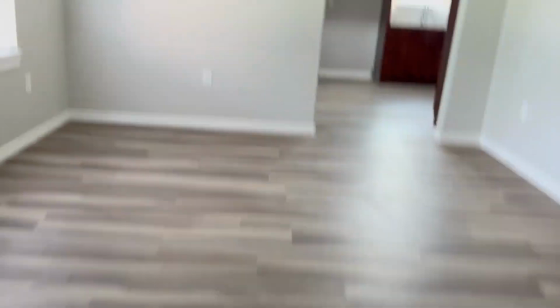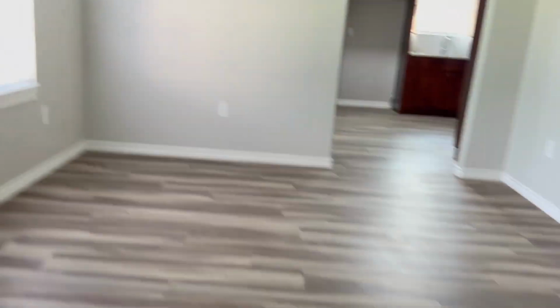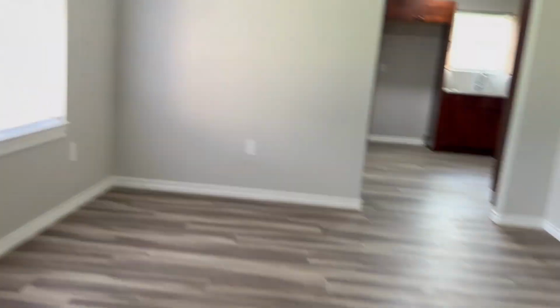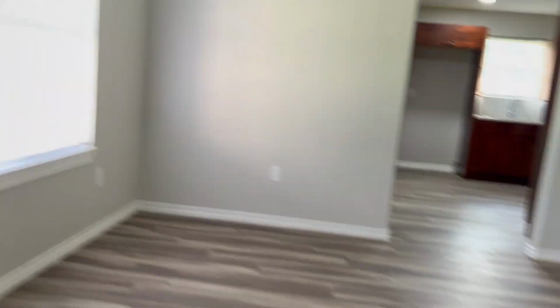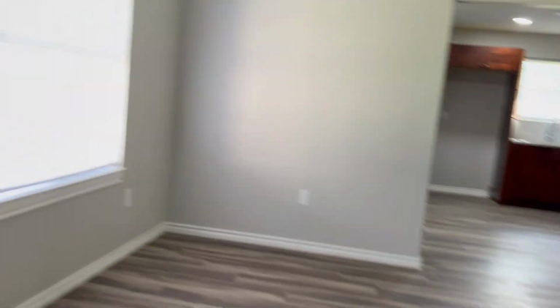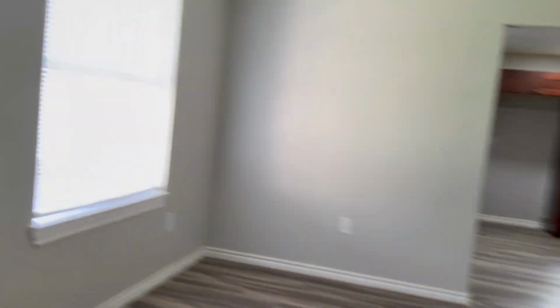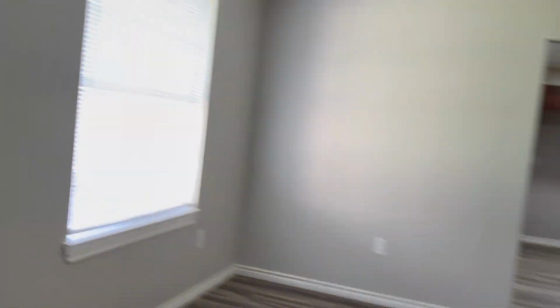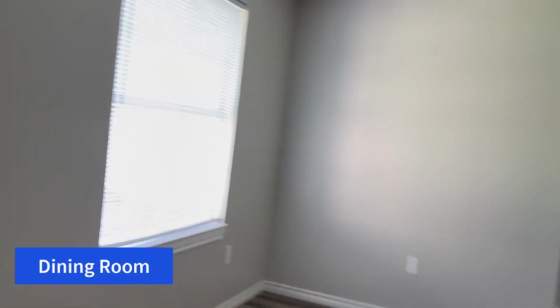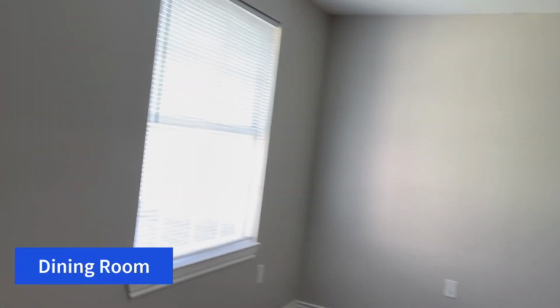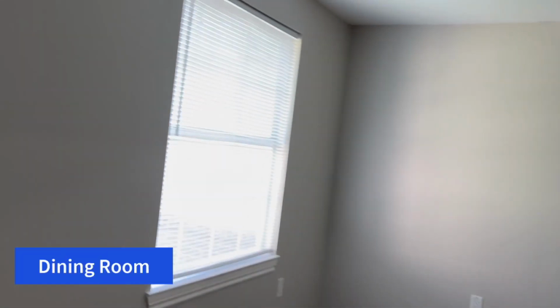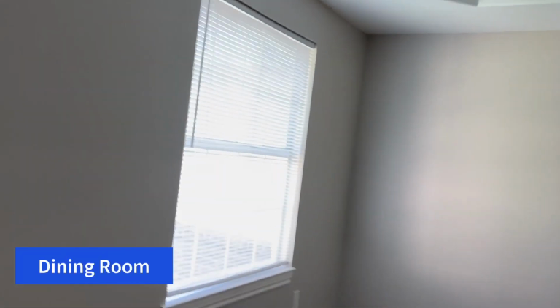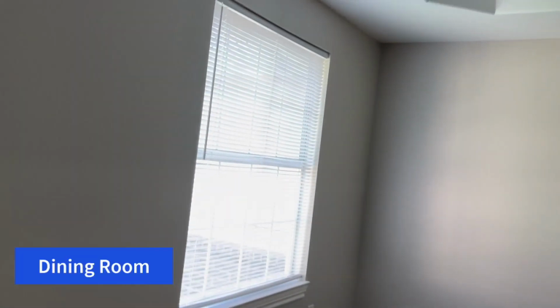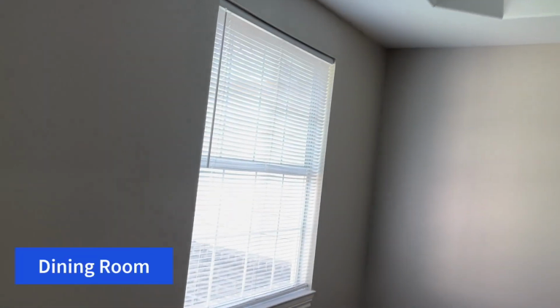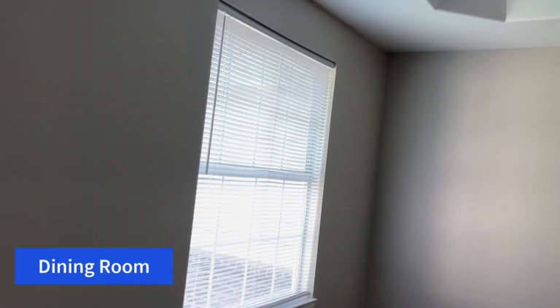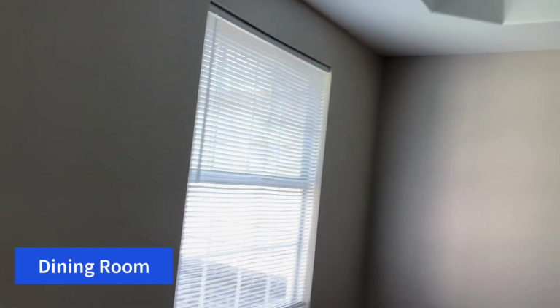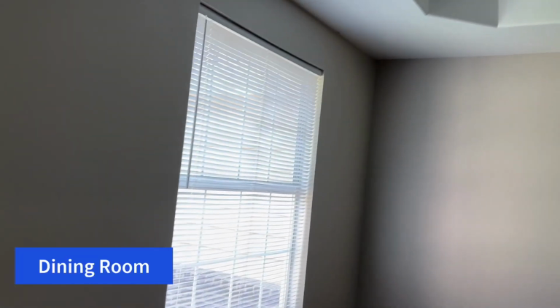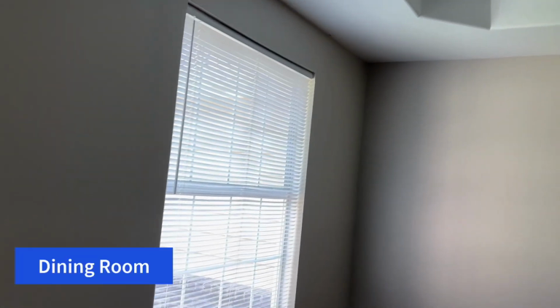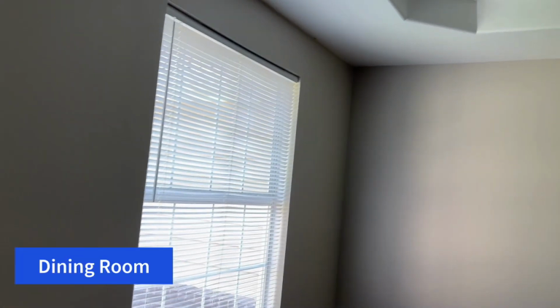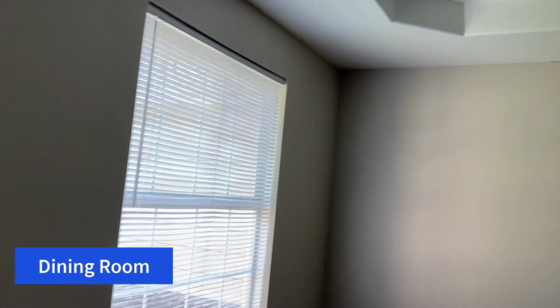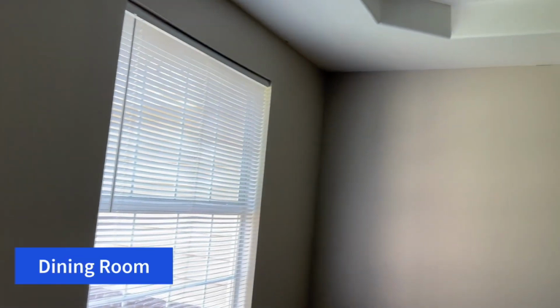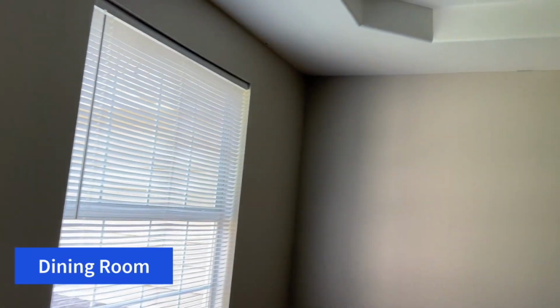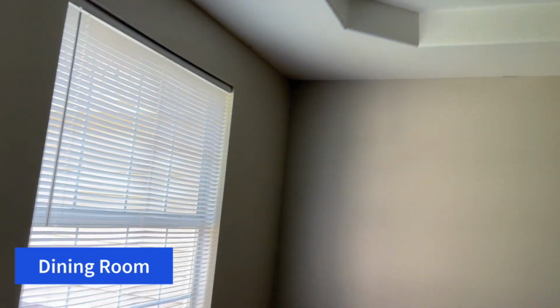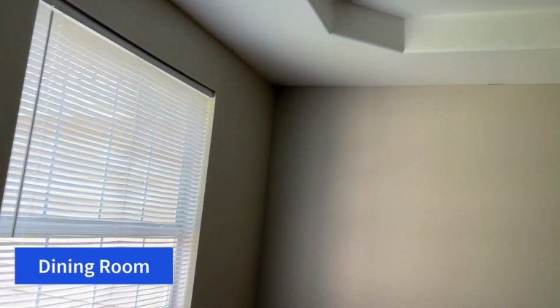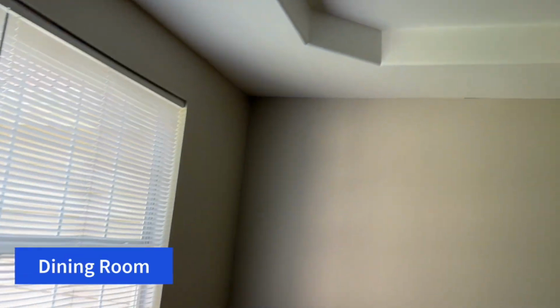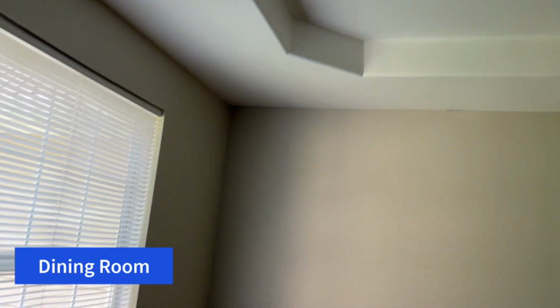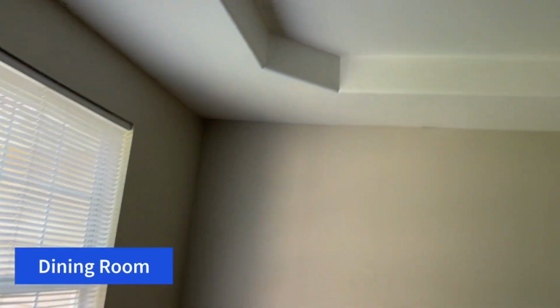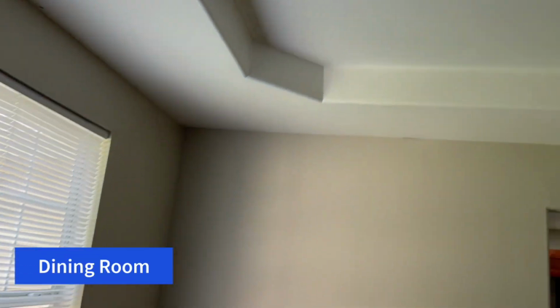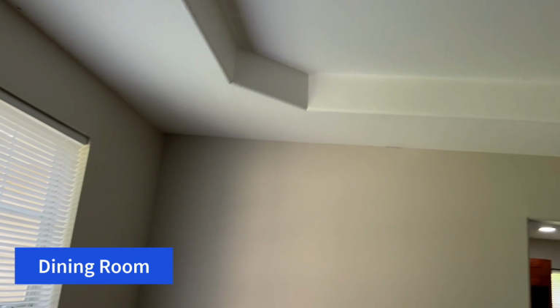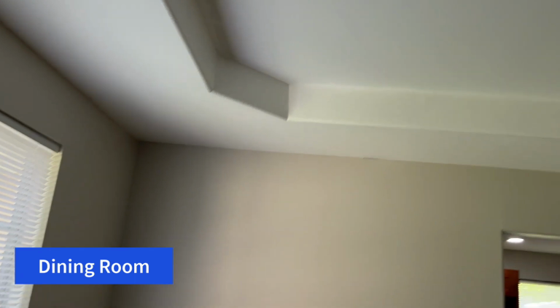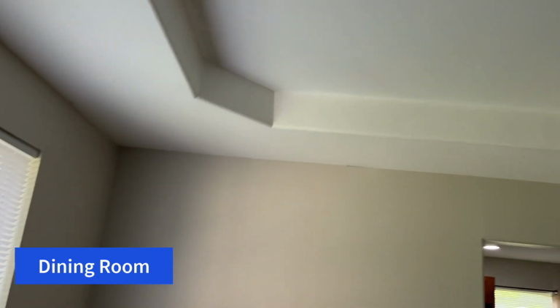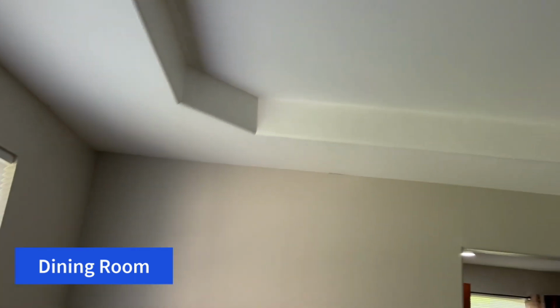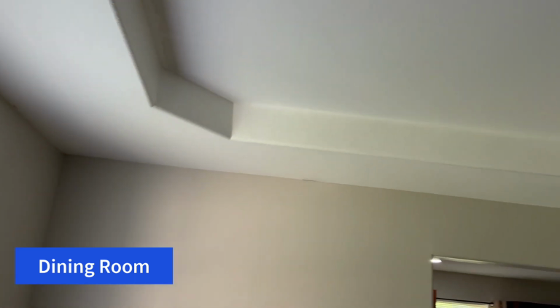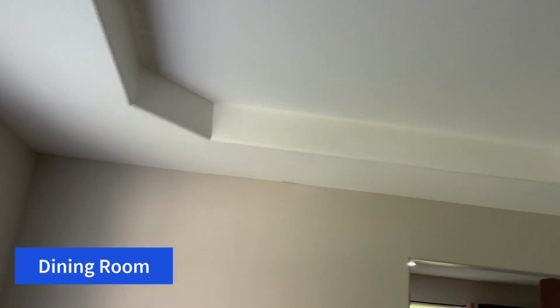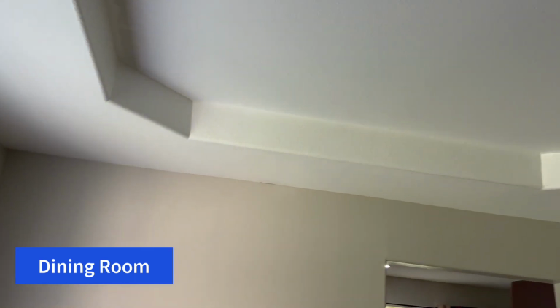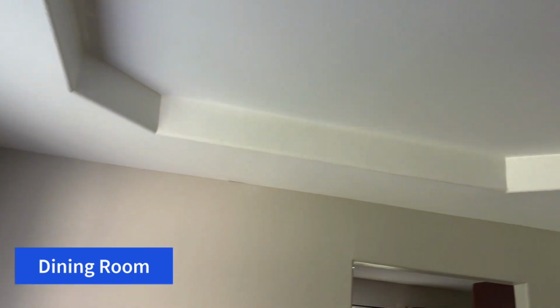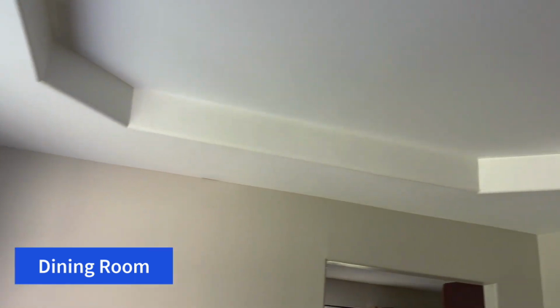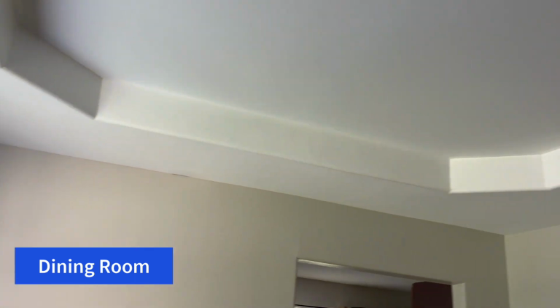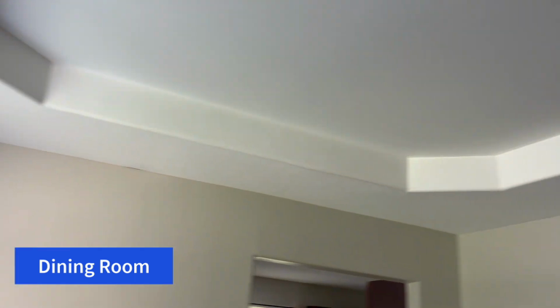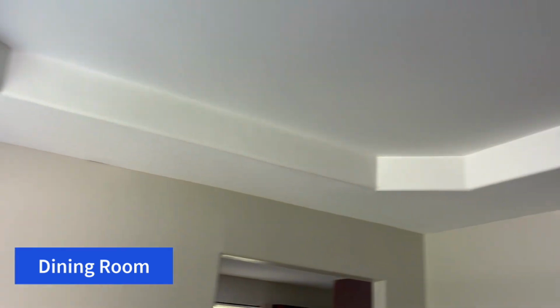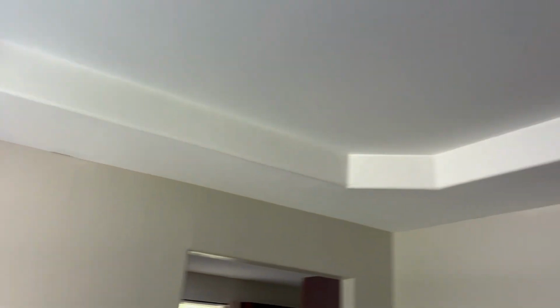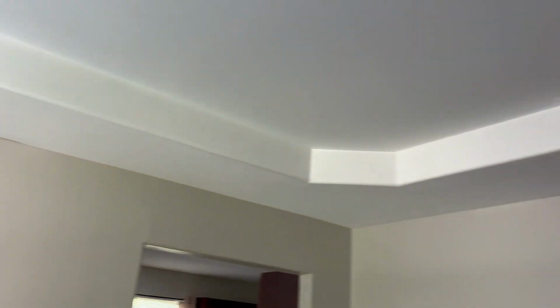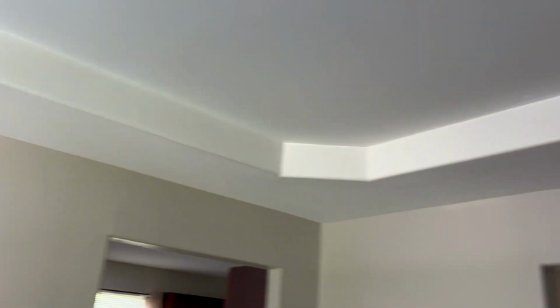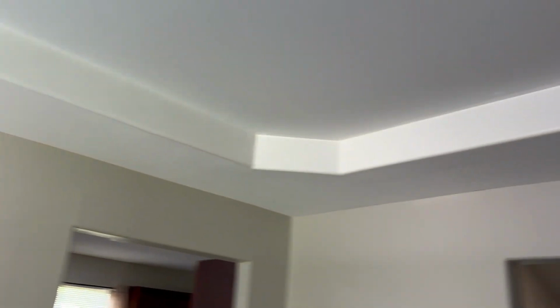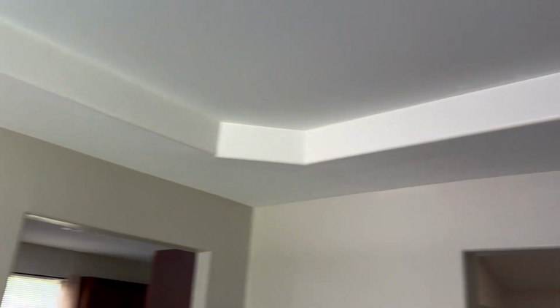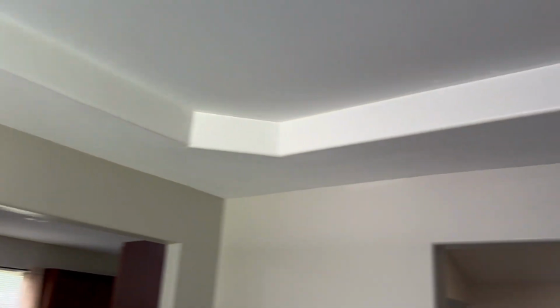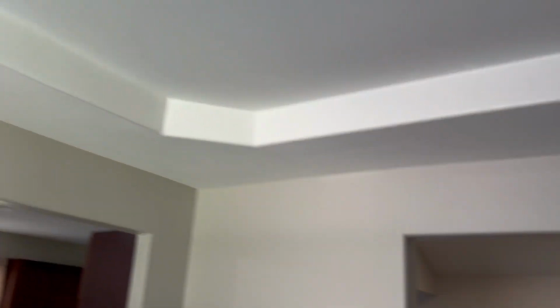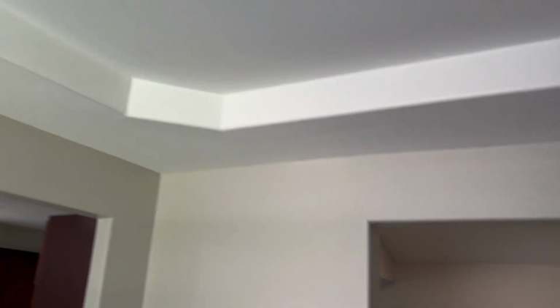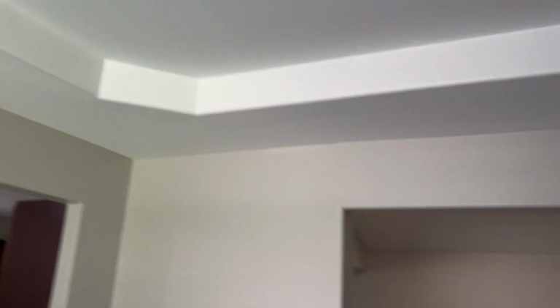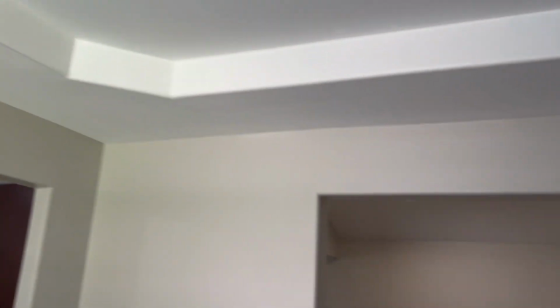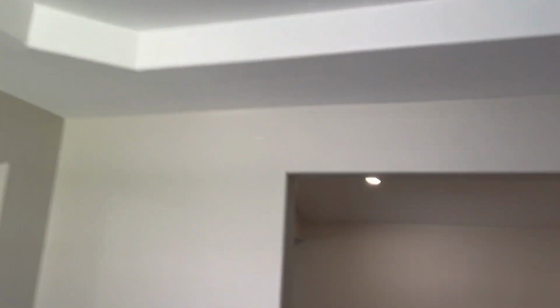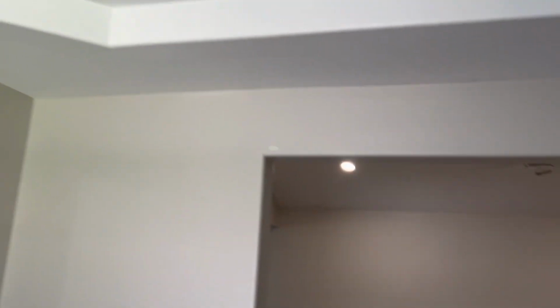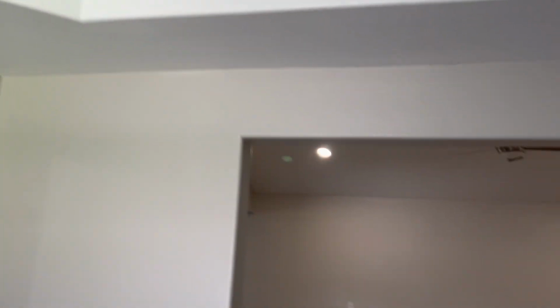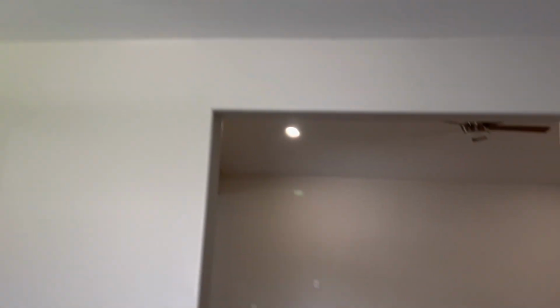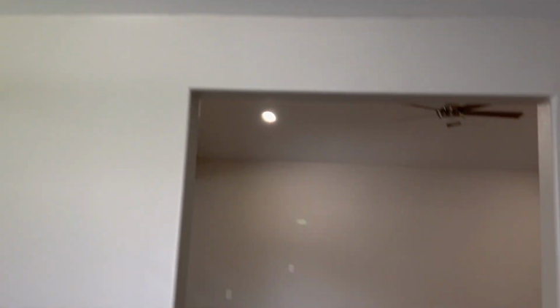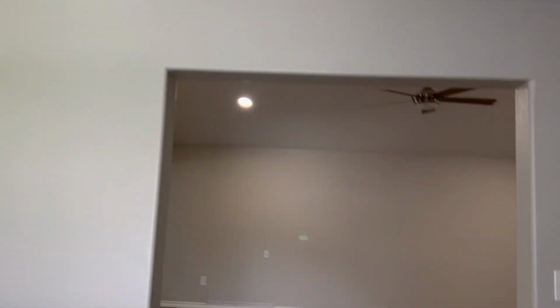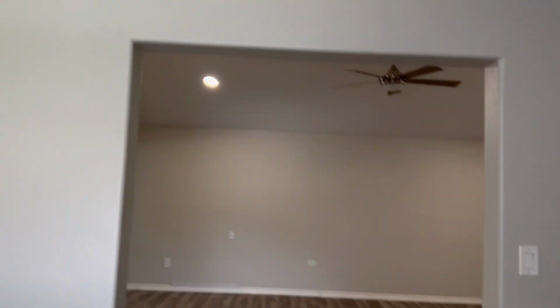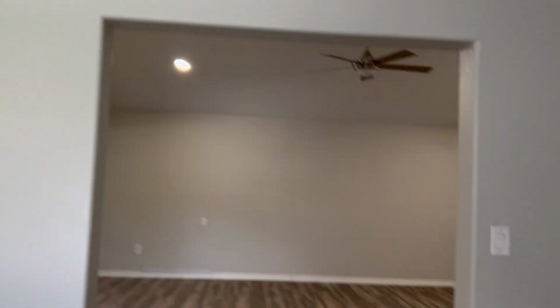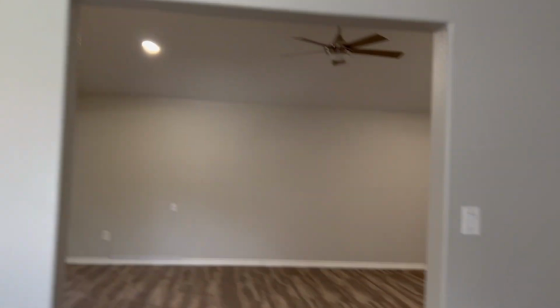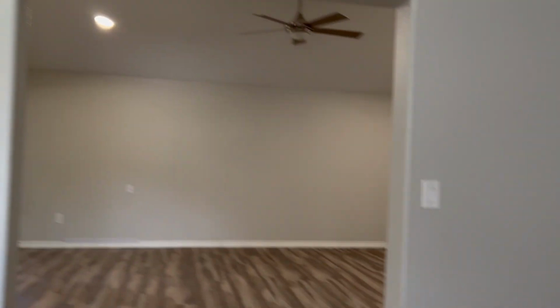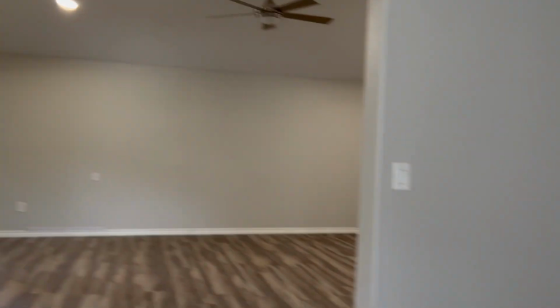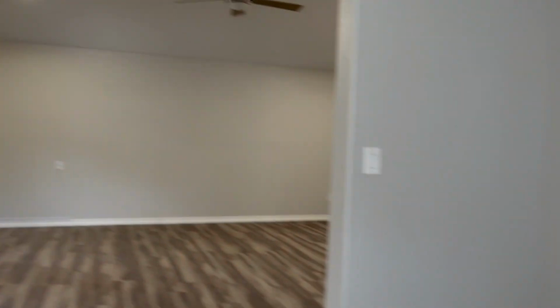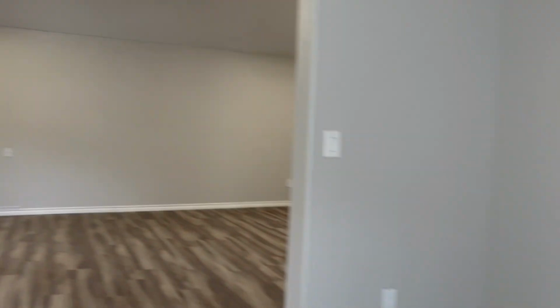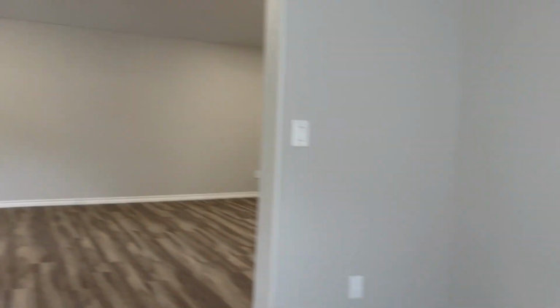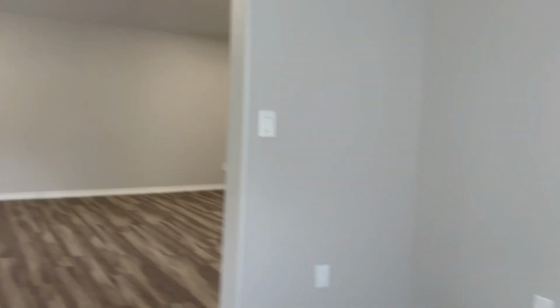The formal dining room is at the front of the home and has a beautiful tray ceiling, and is open to the large family room.